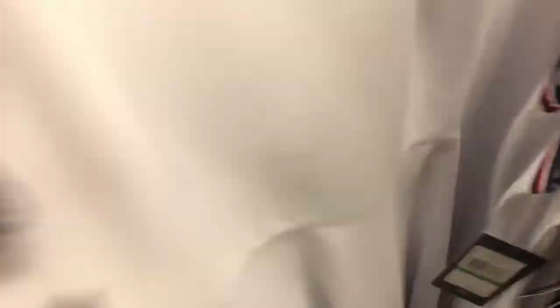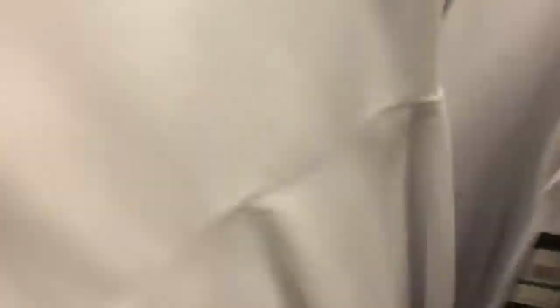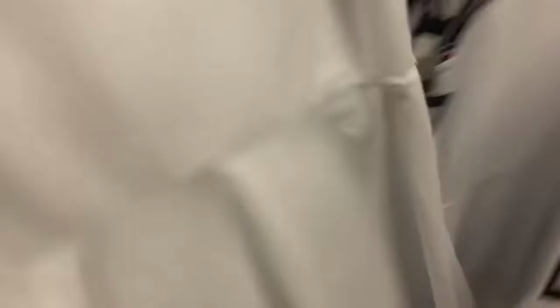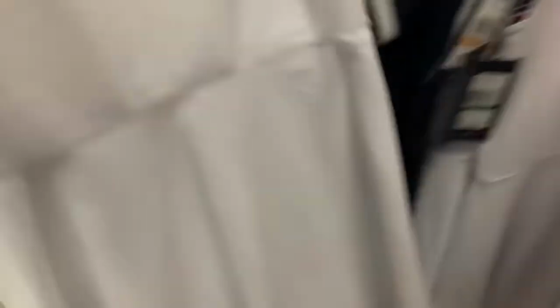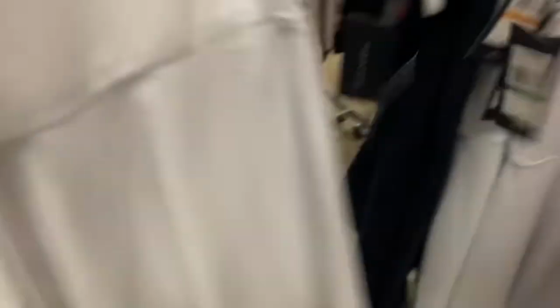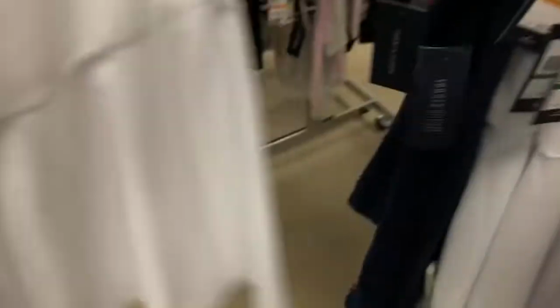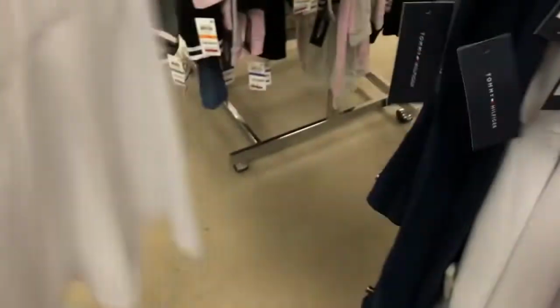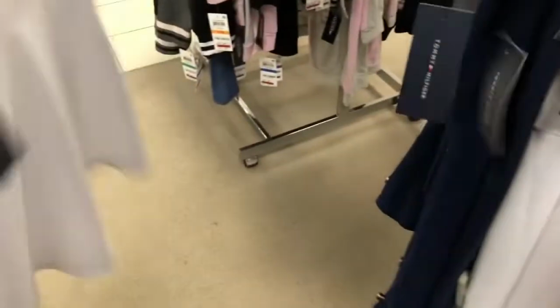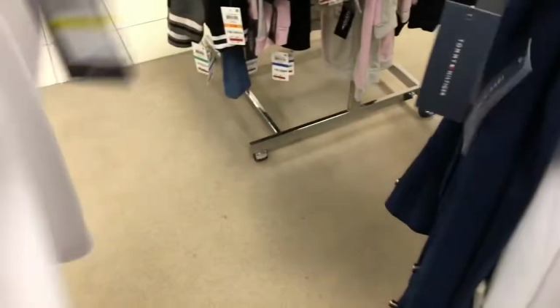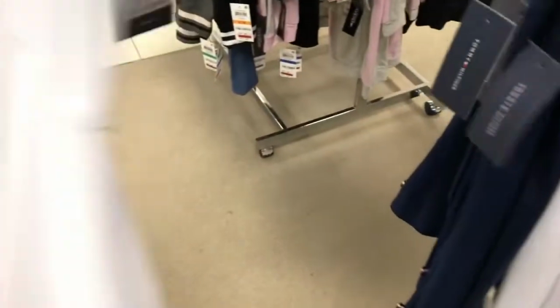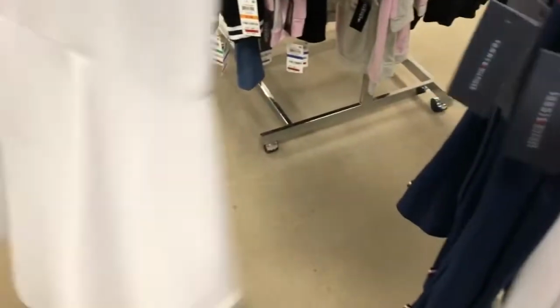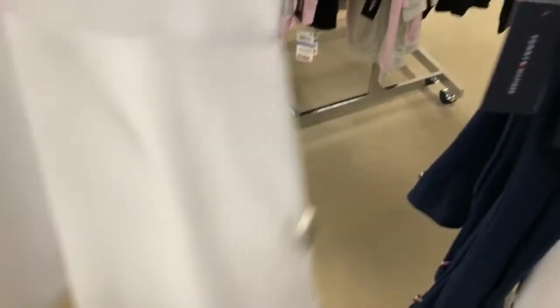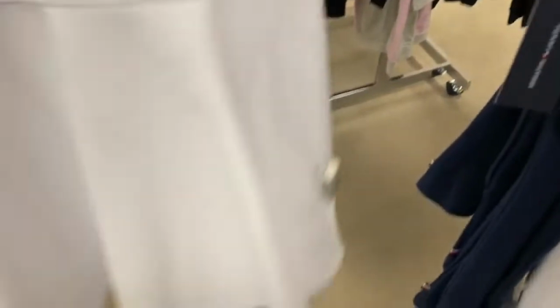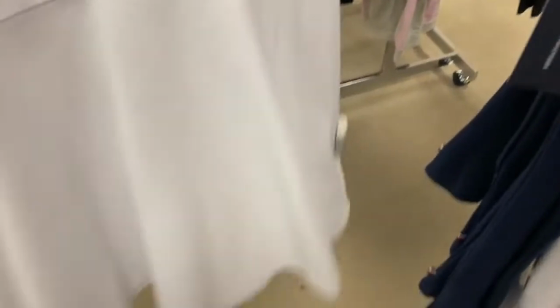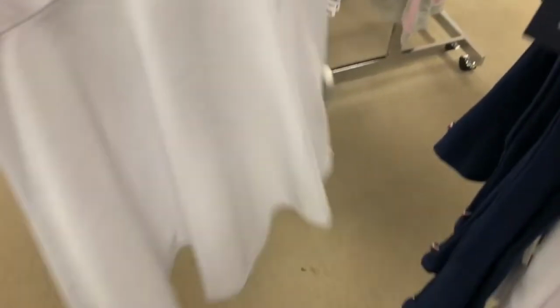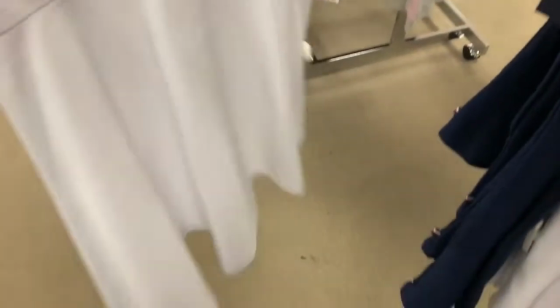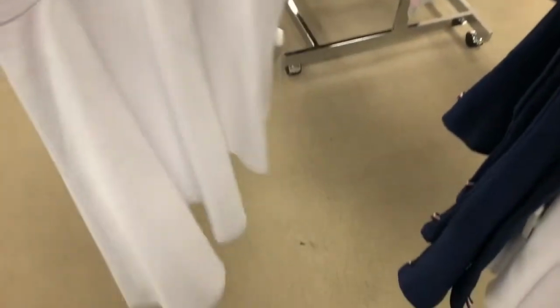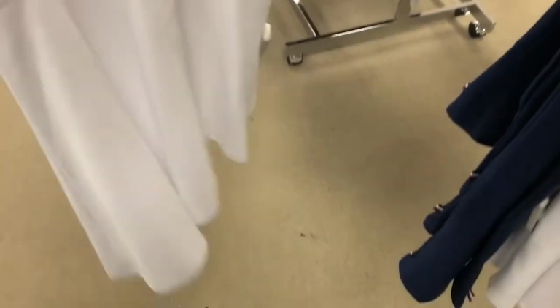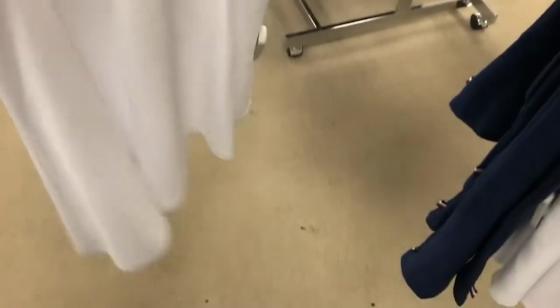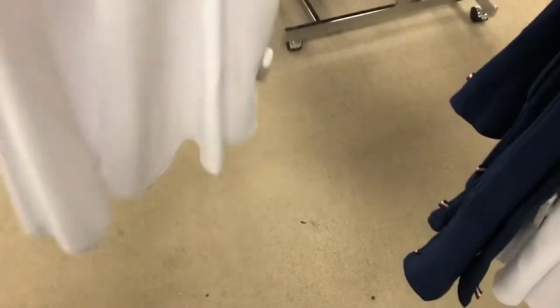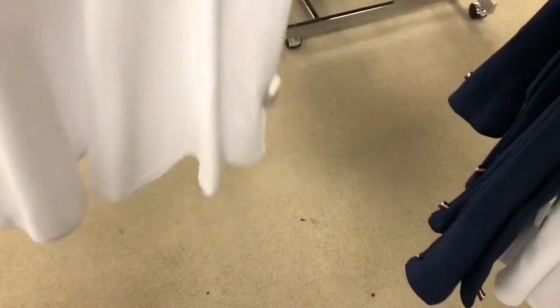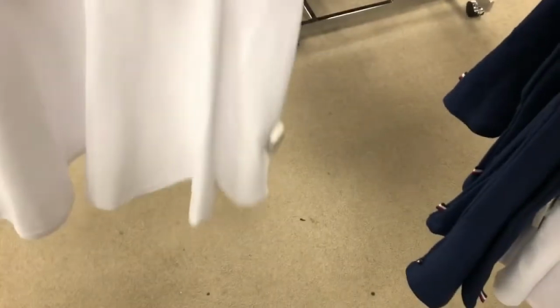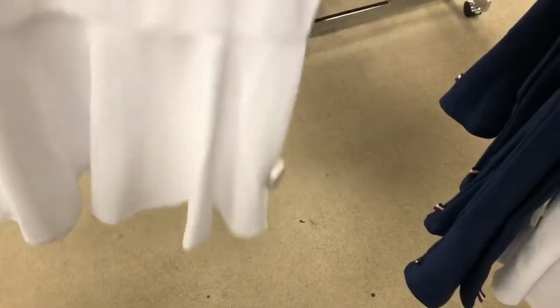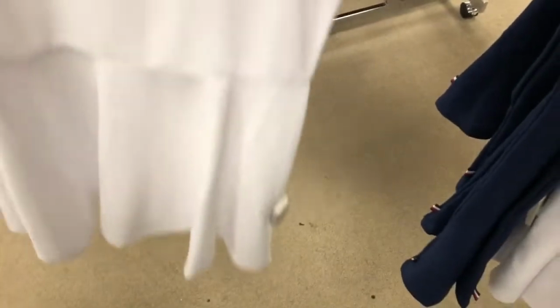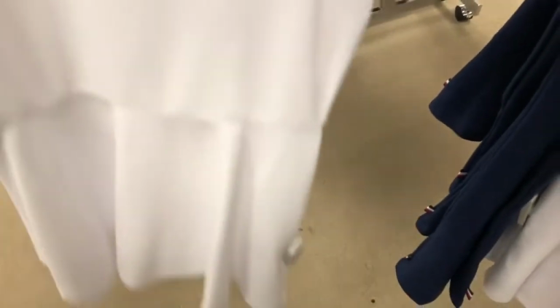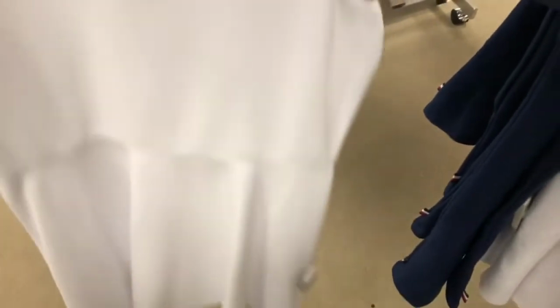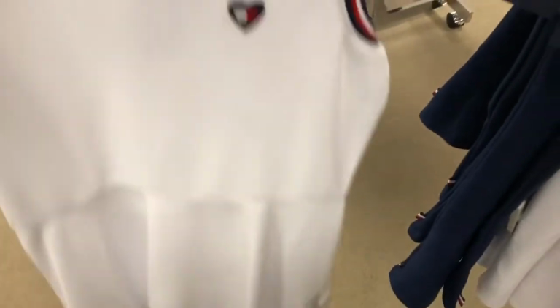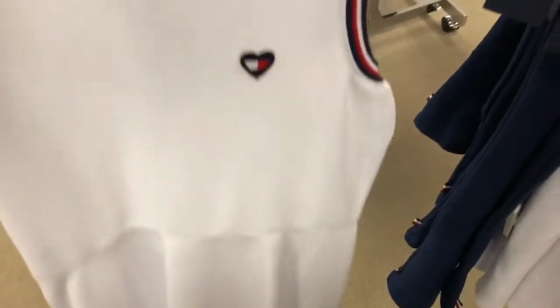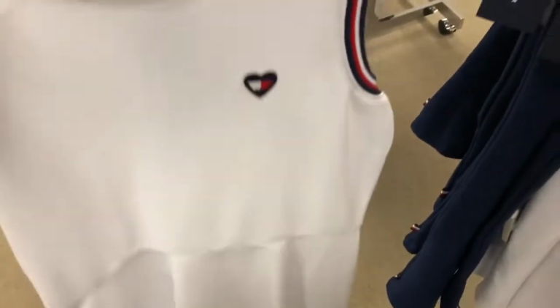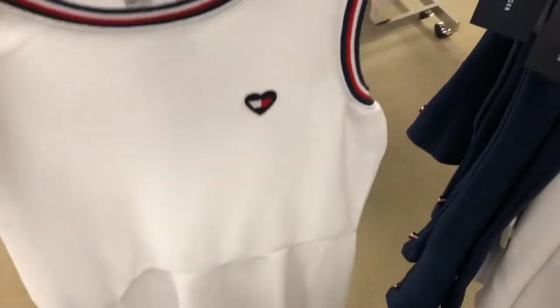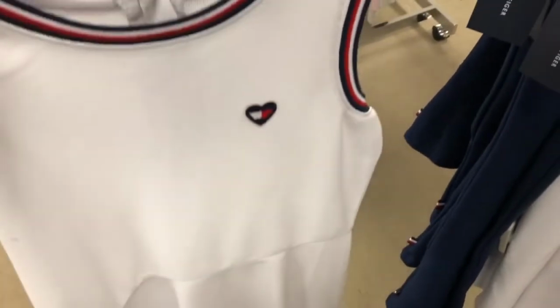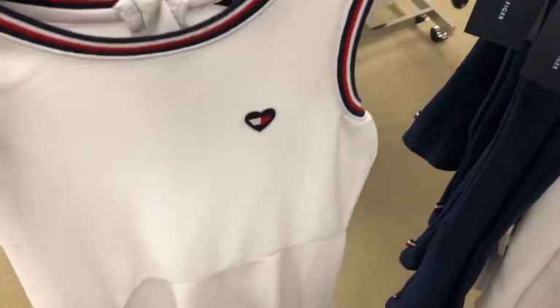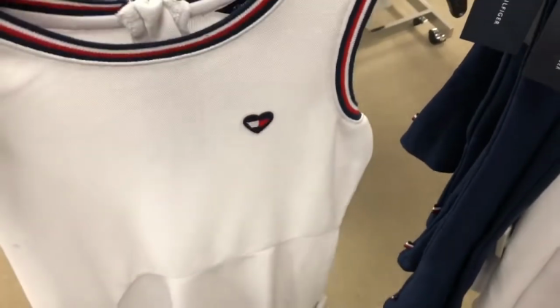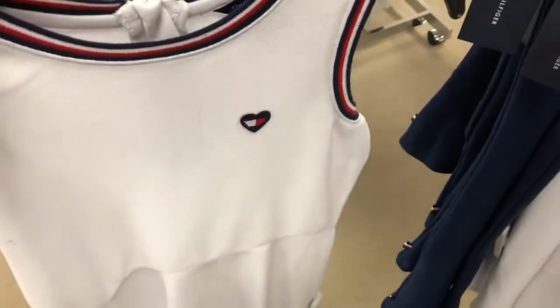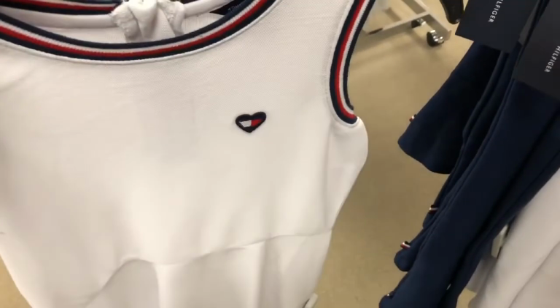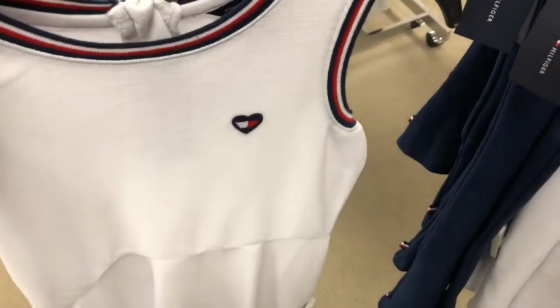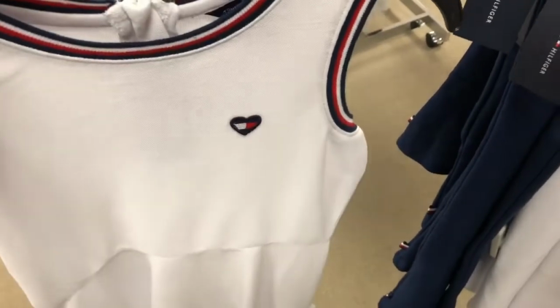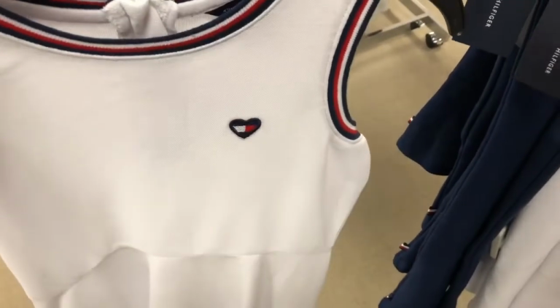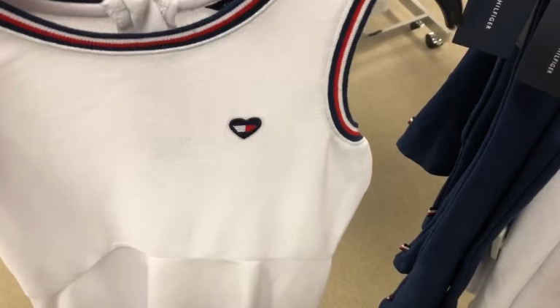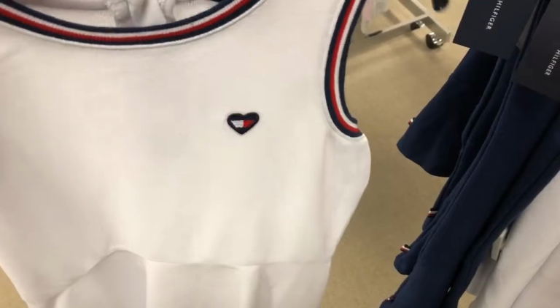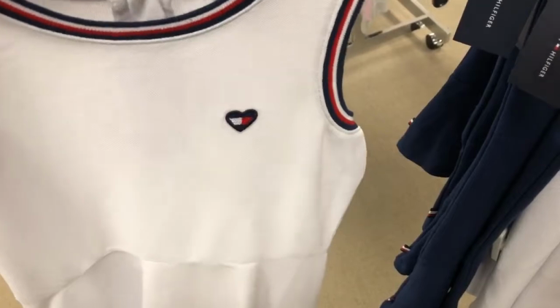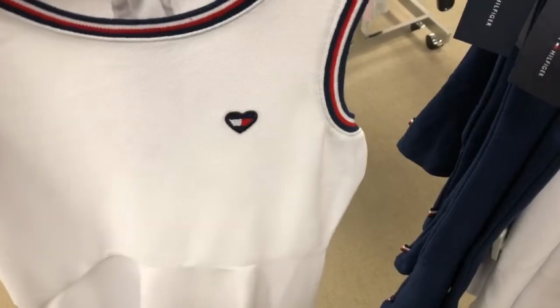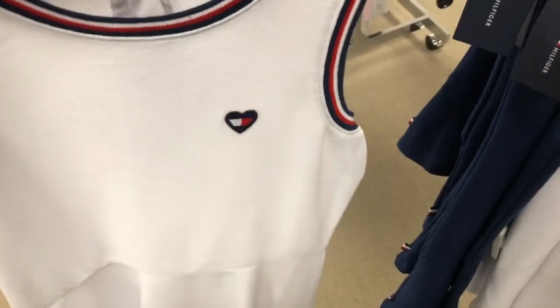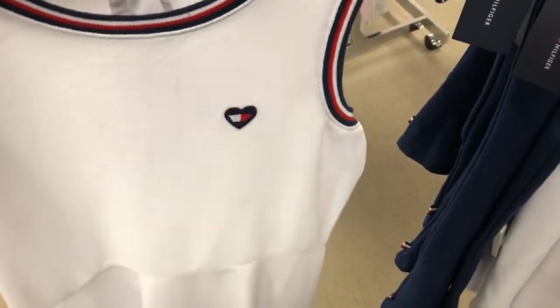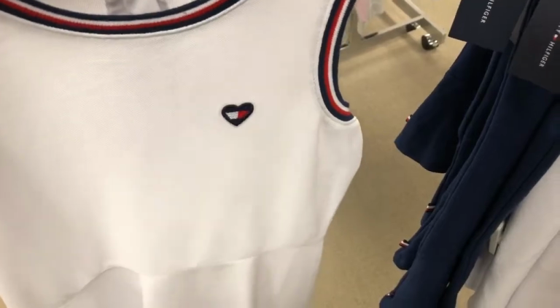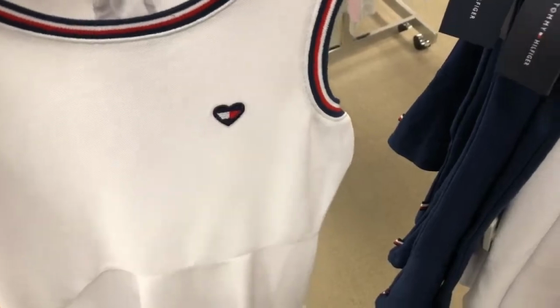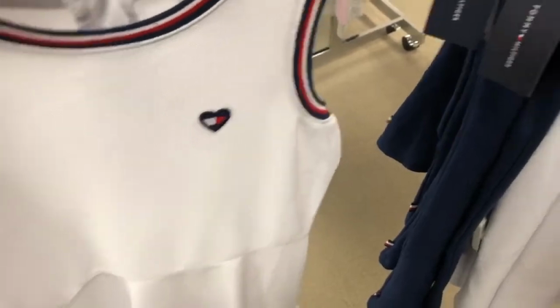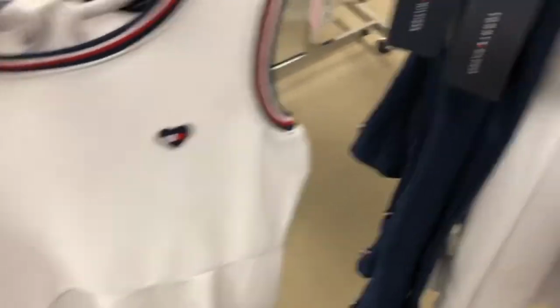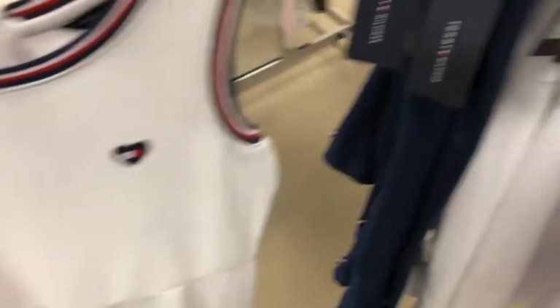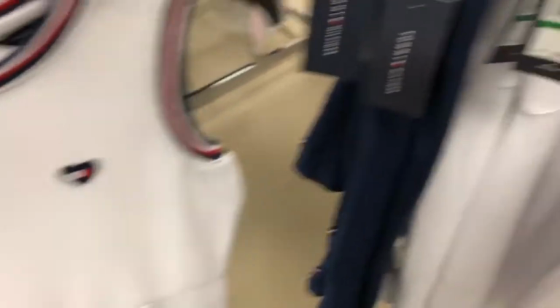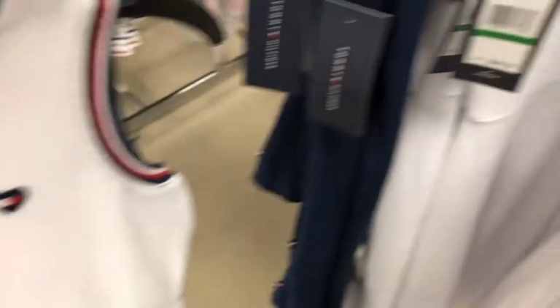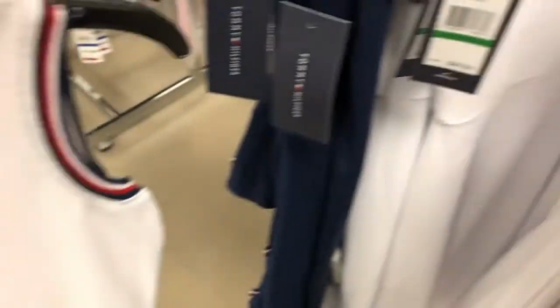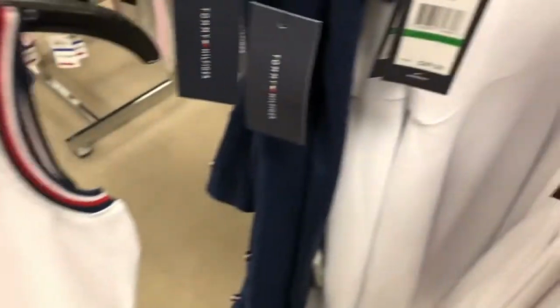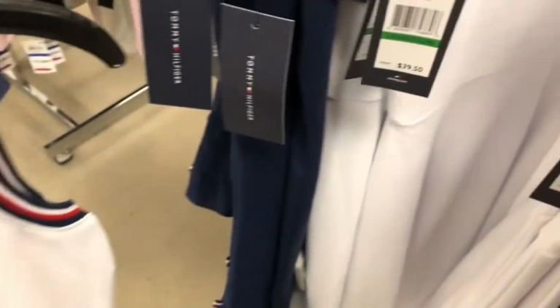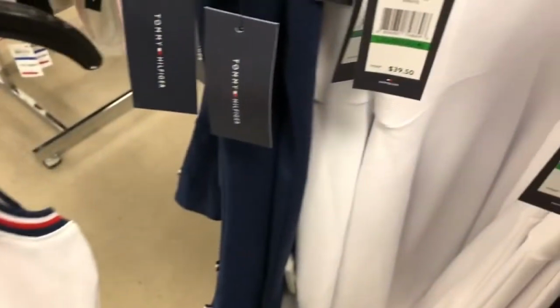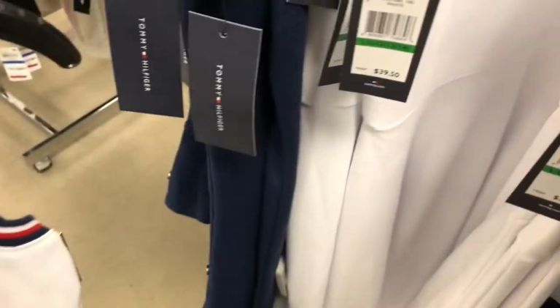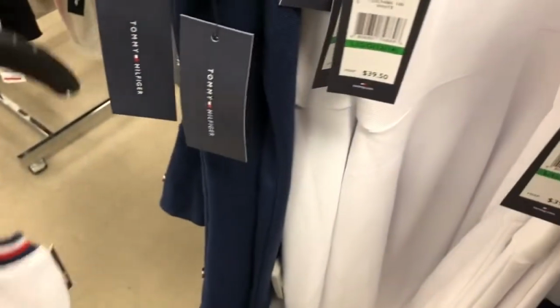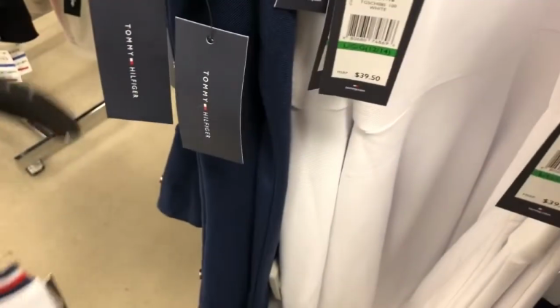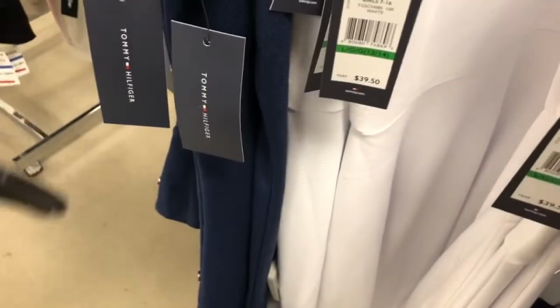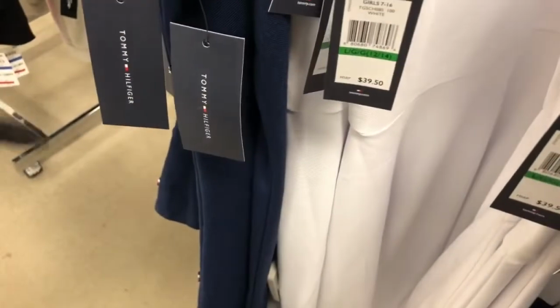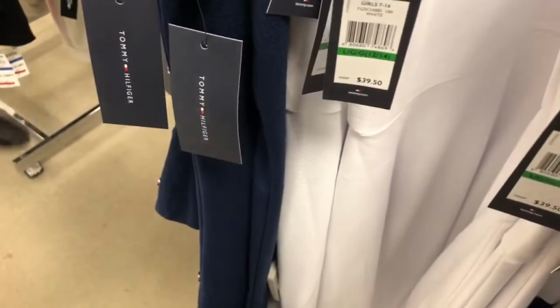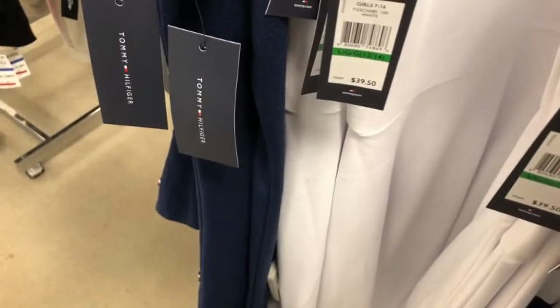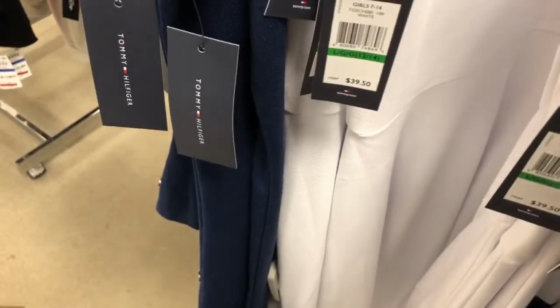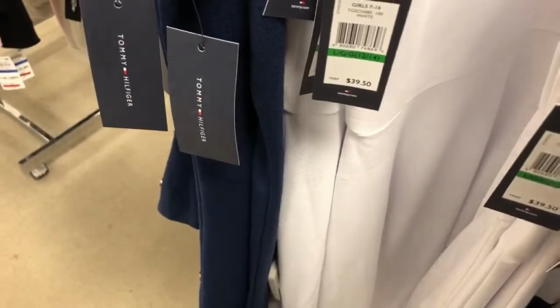This looks like a little tennis dress. It's so cute. So if you play tennis, you need to get this dress.